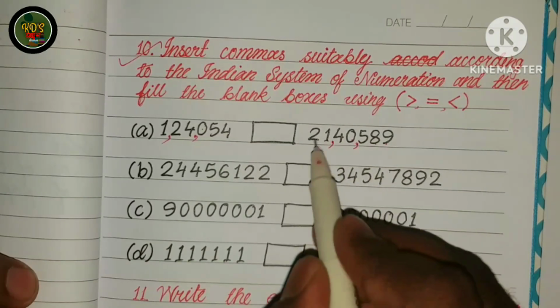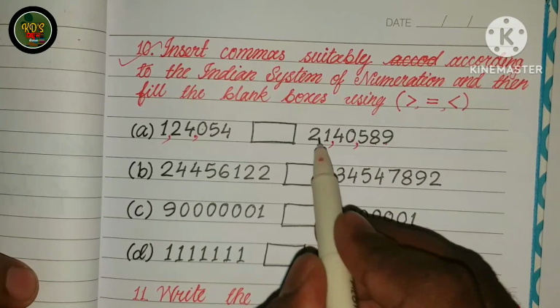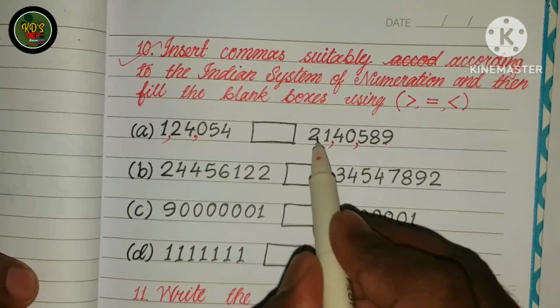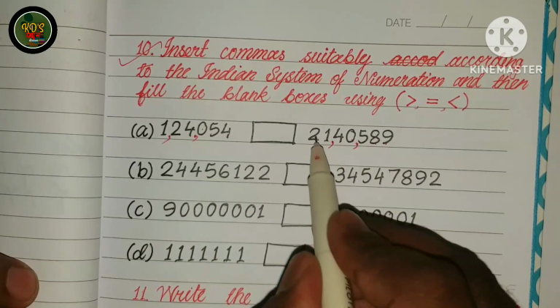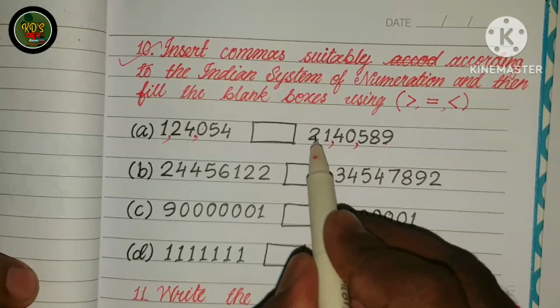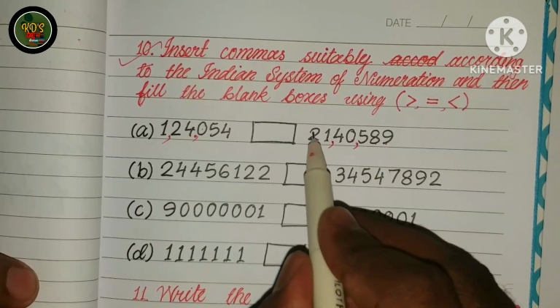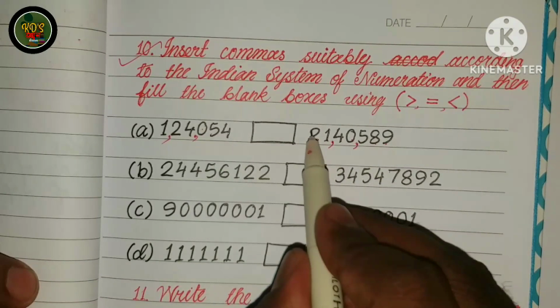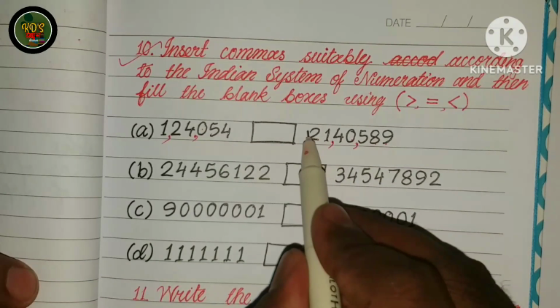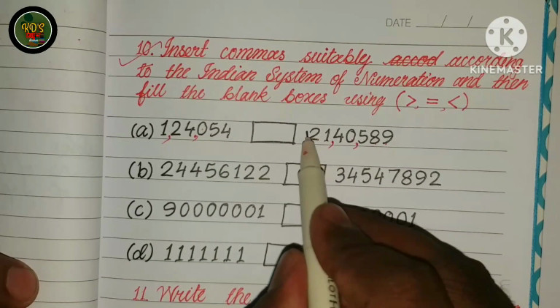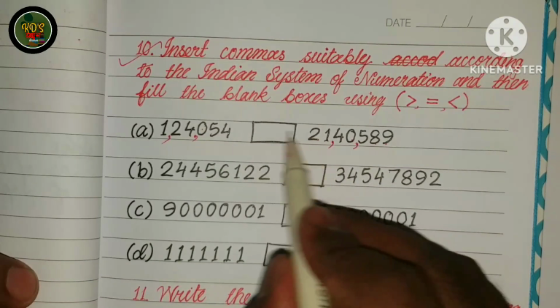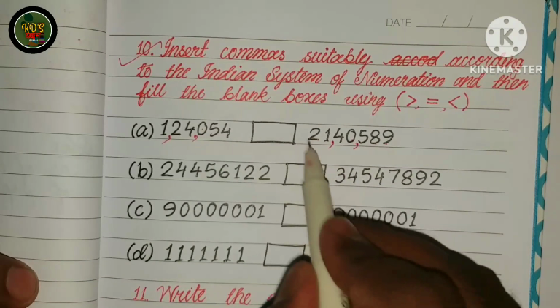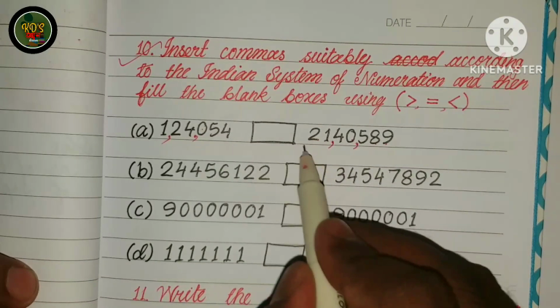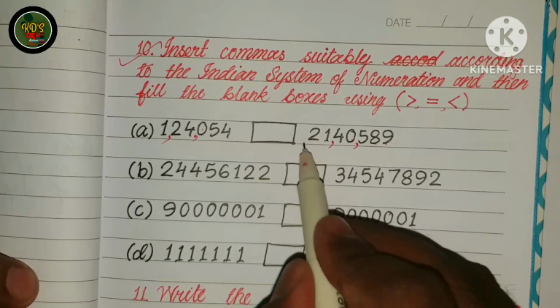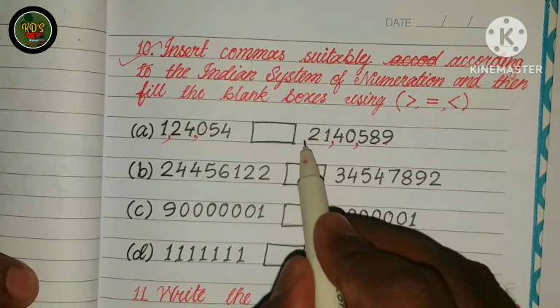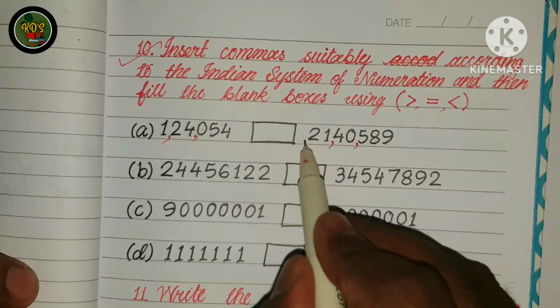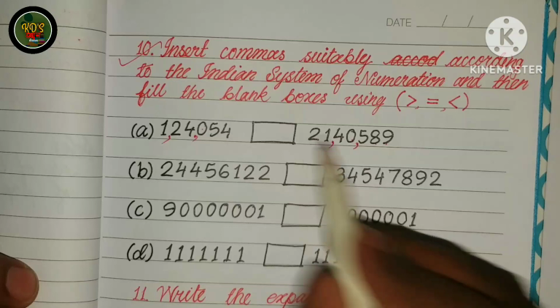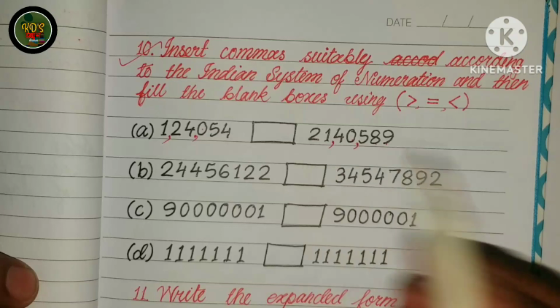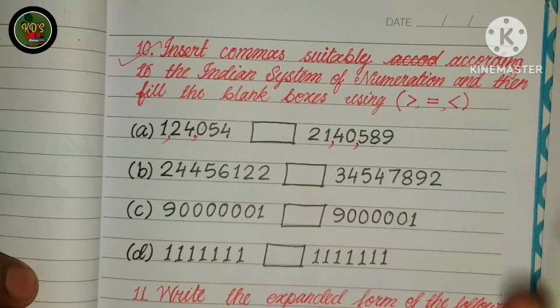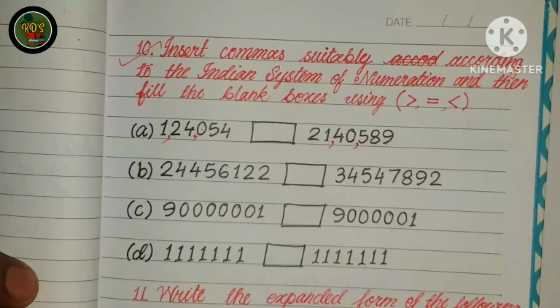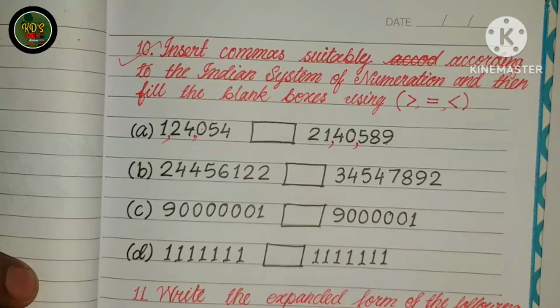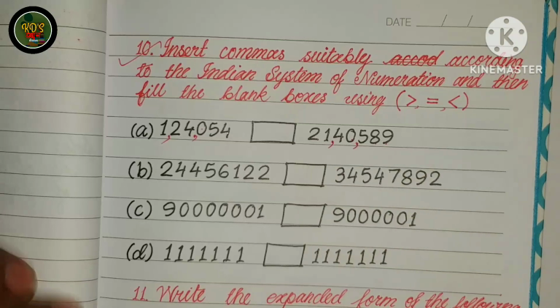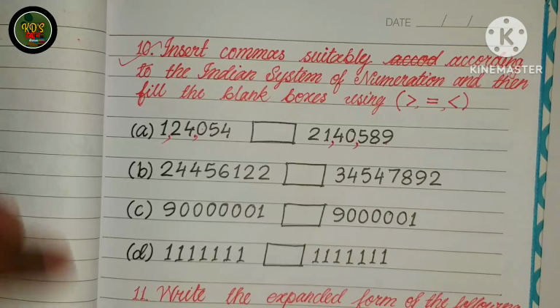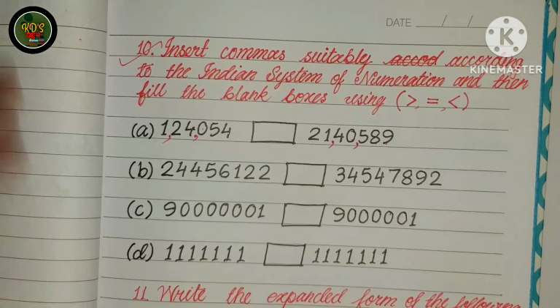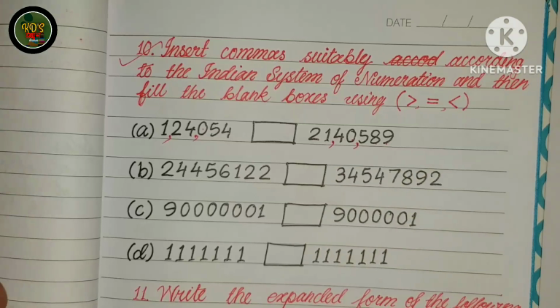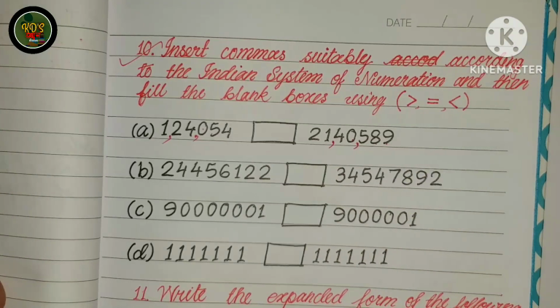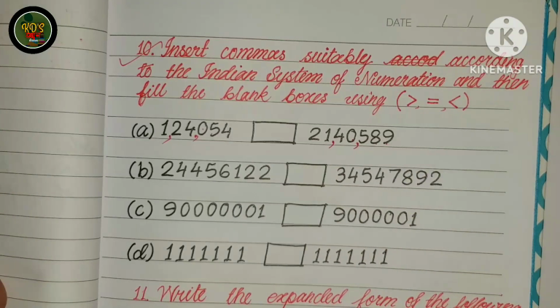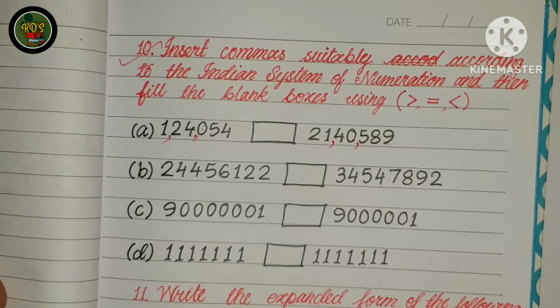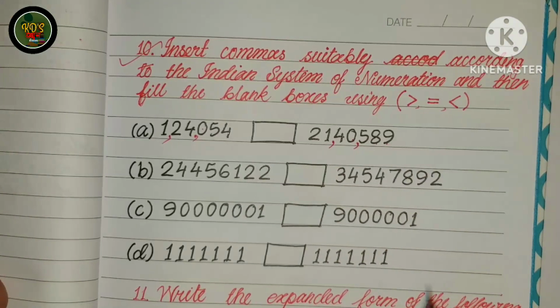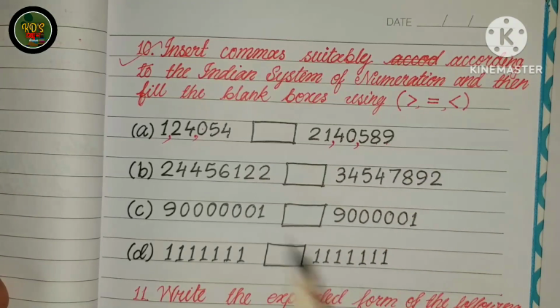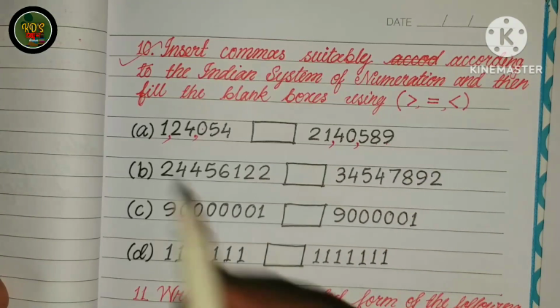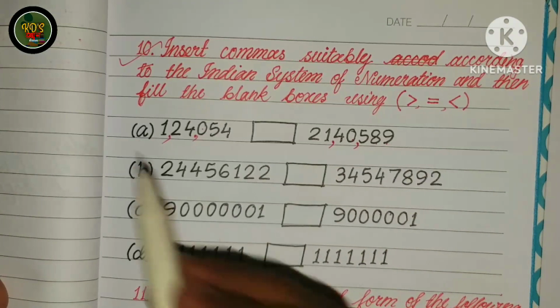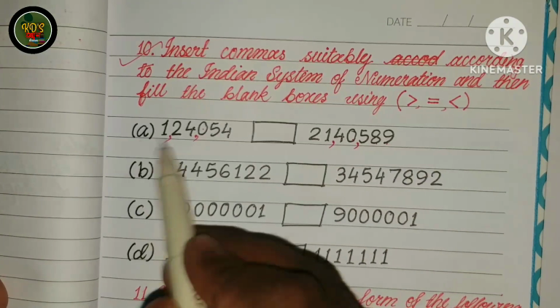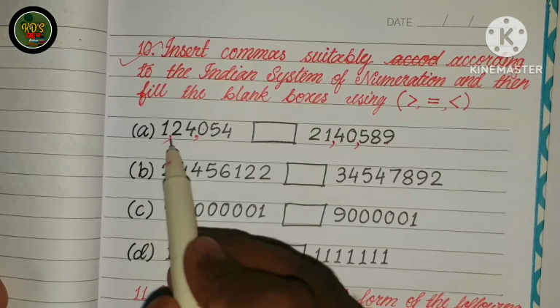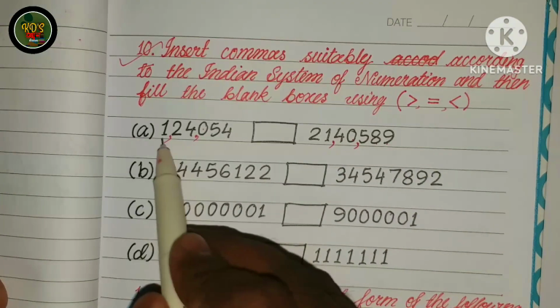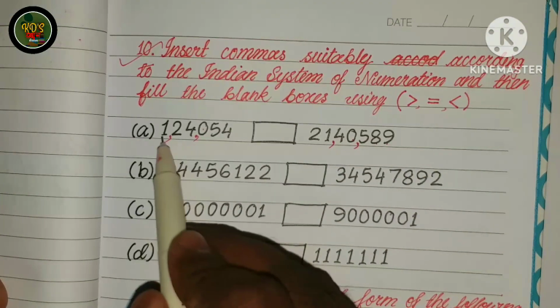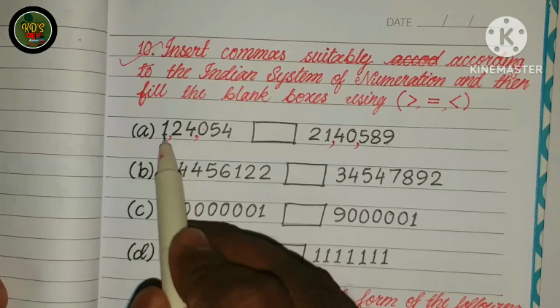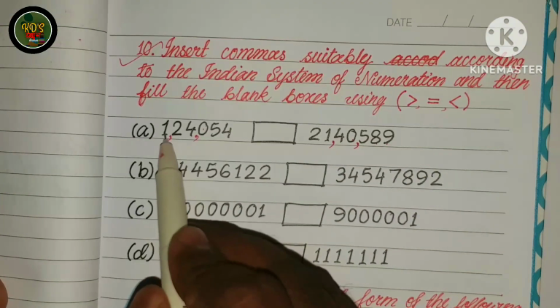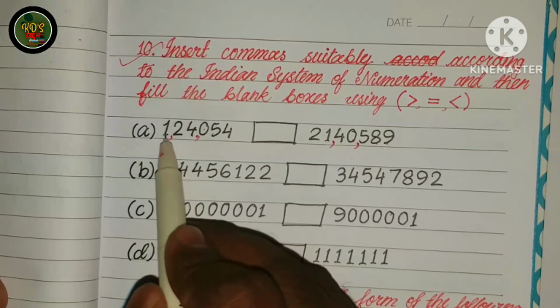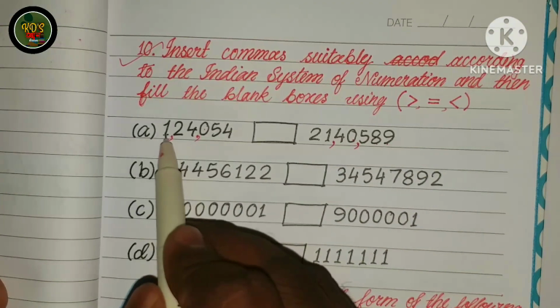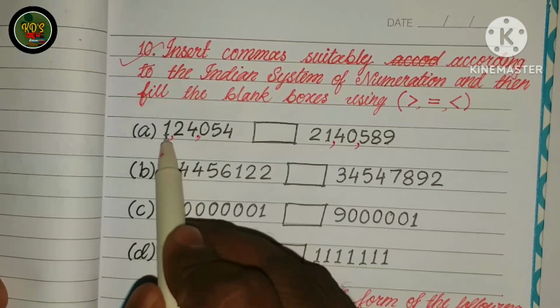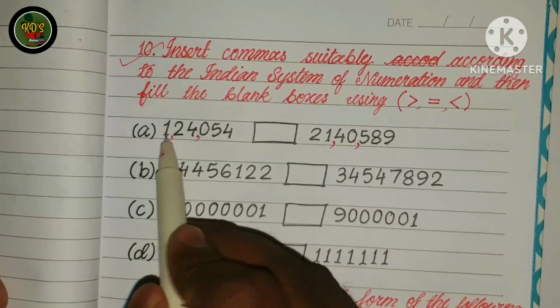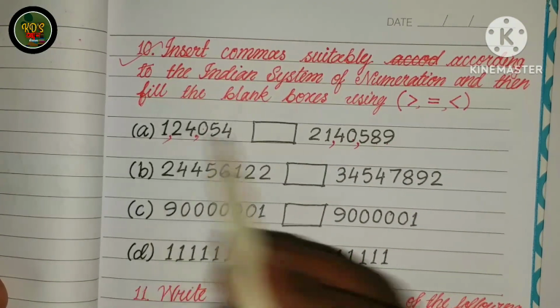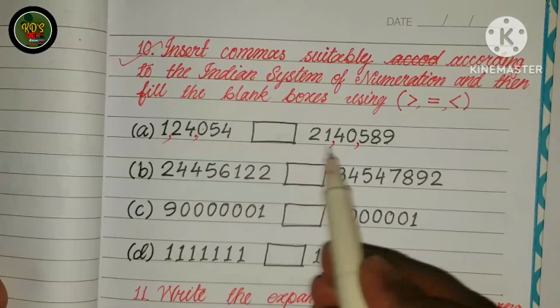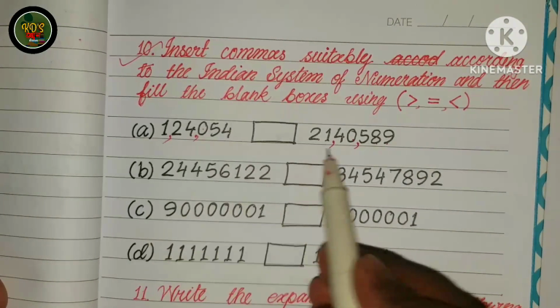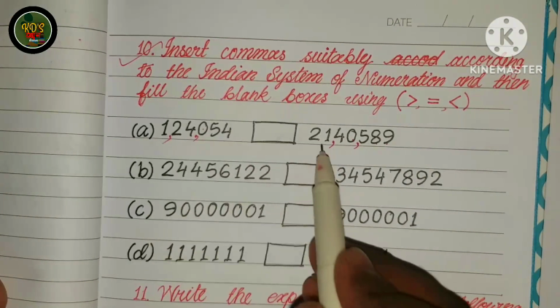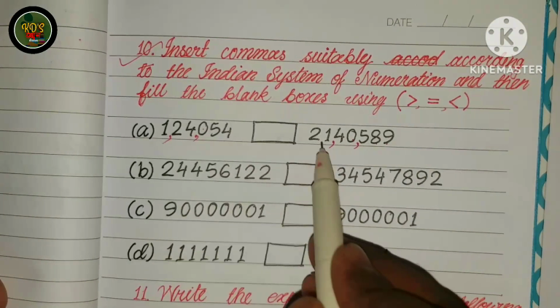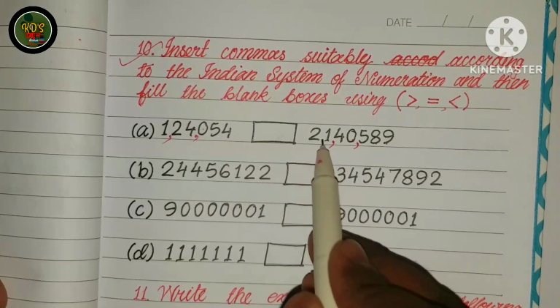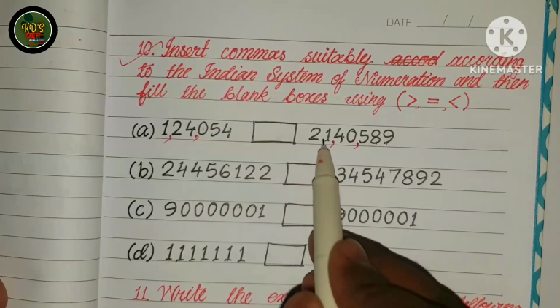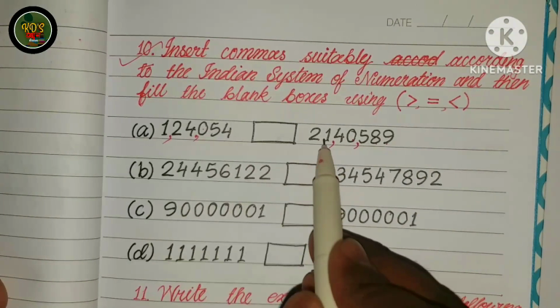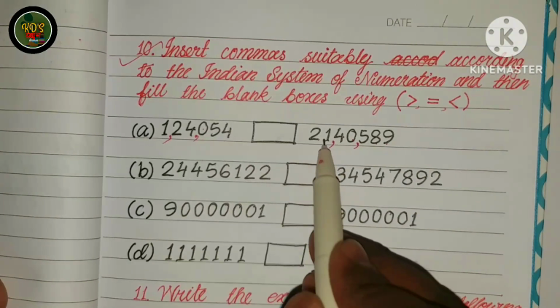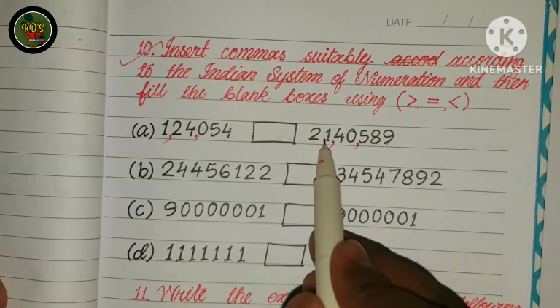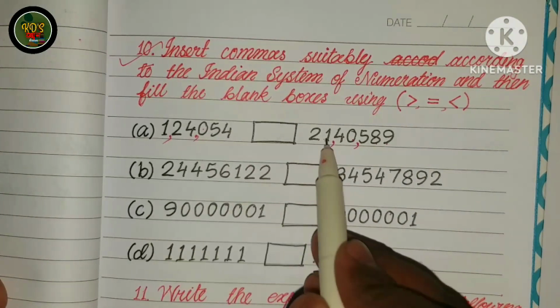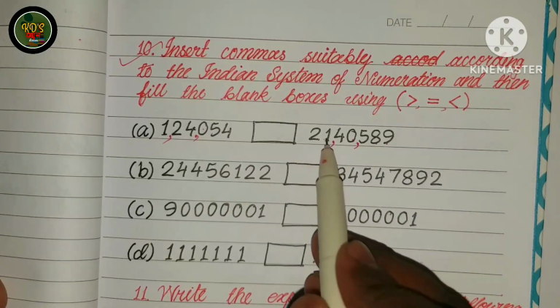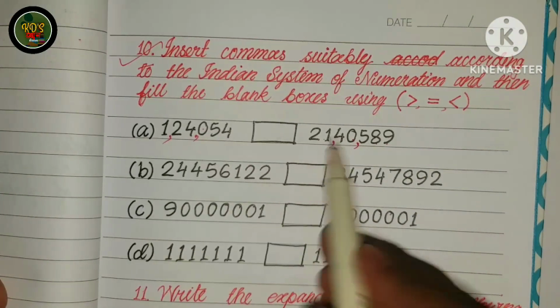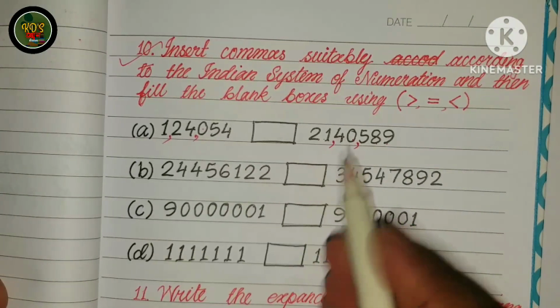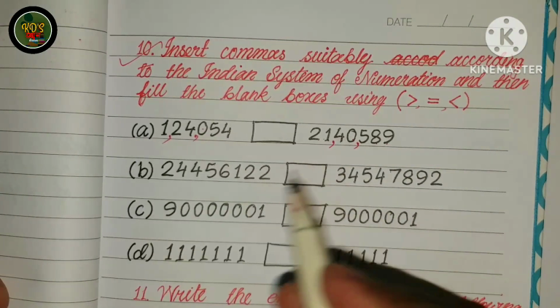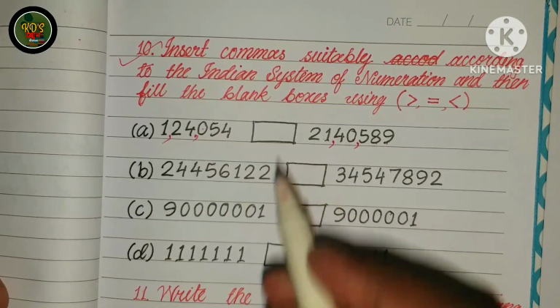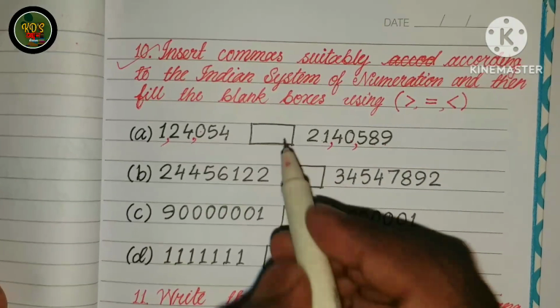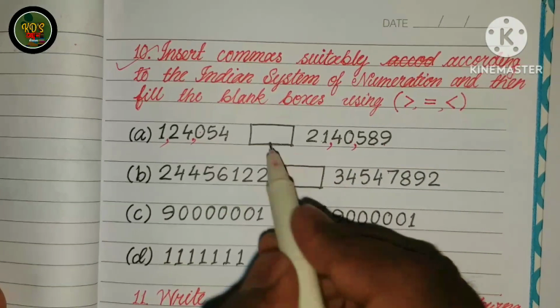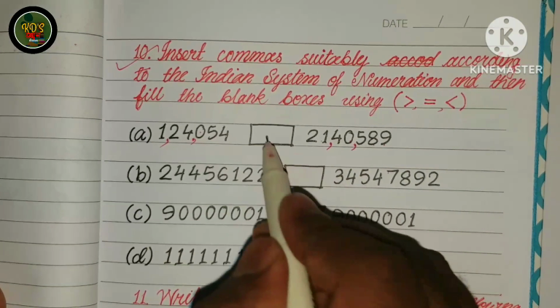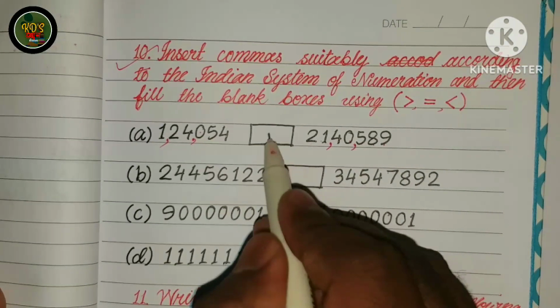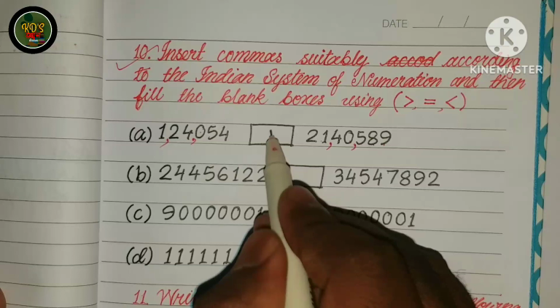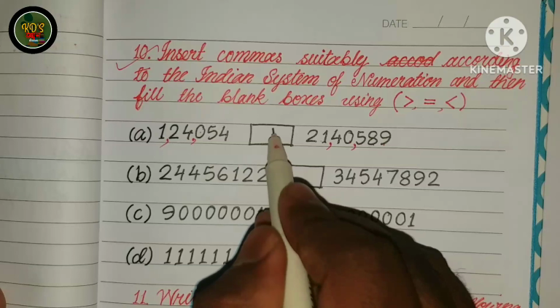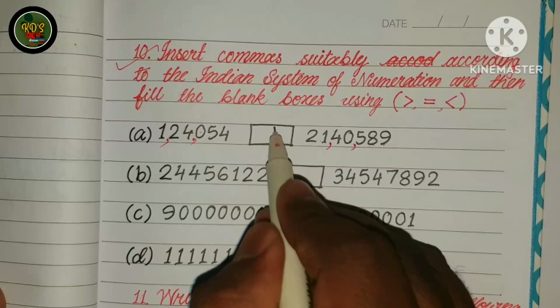If we take your numerically, it's greater than. So this will be less than.